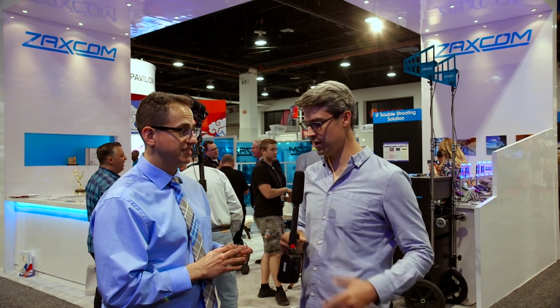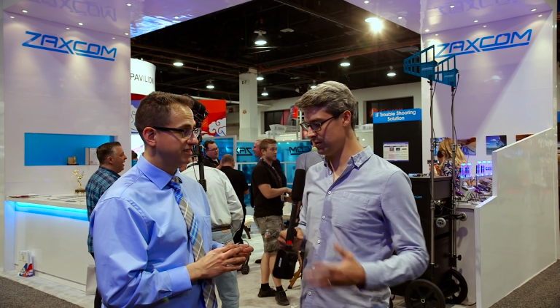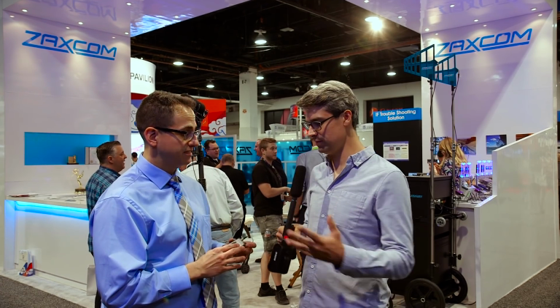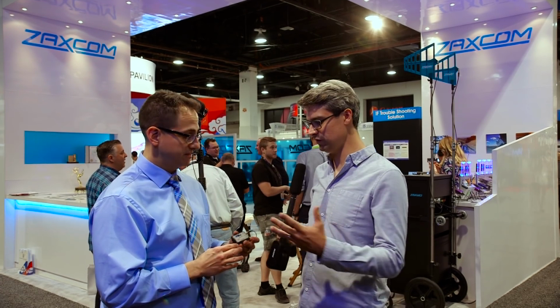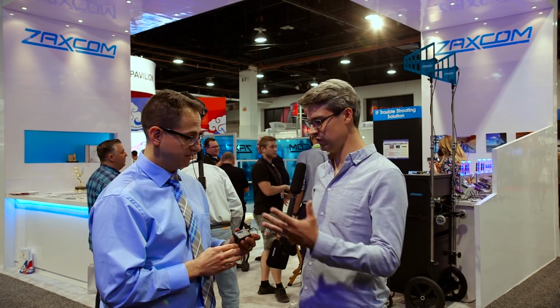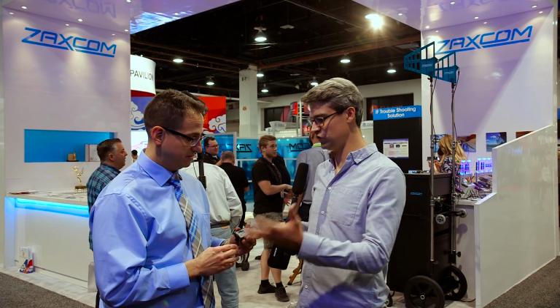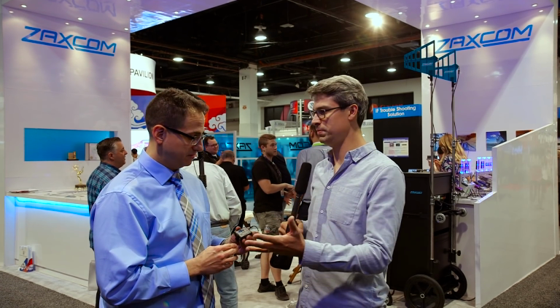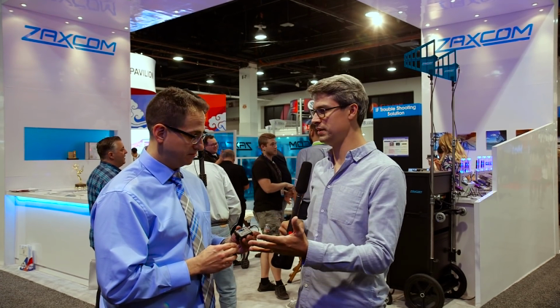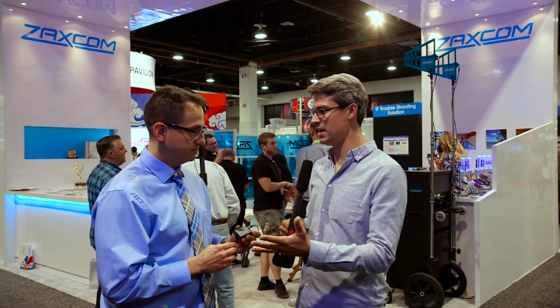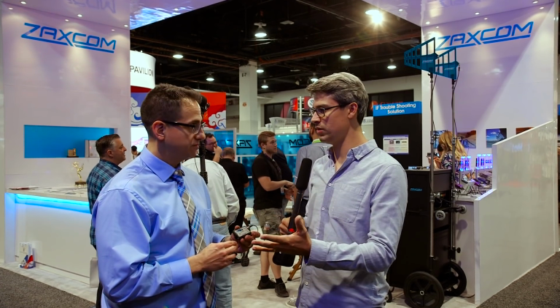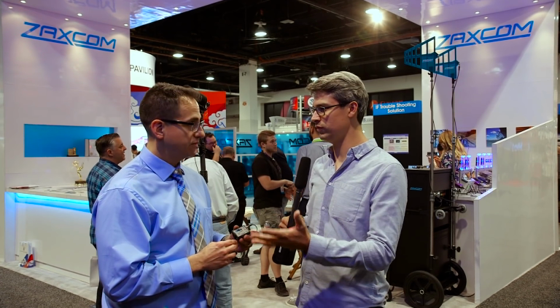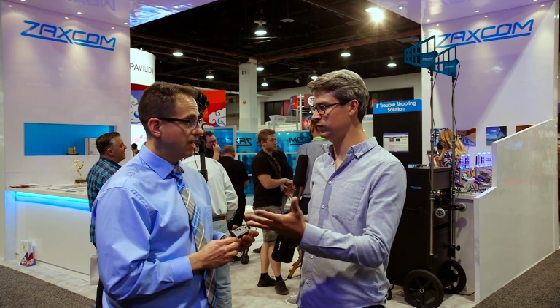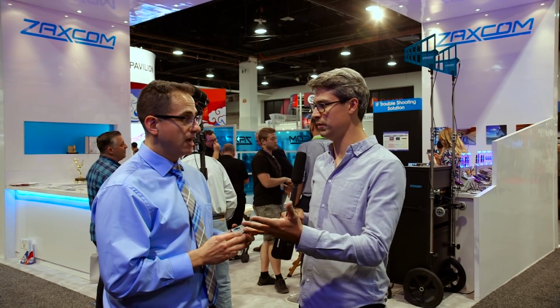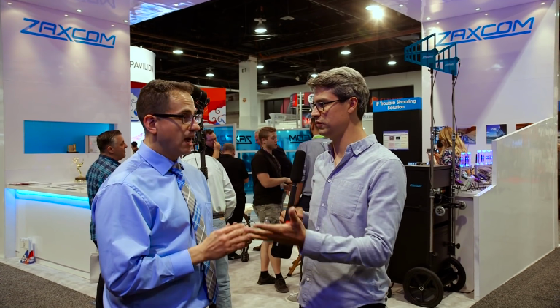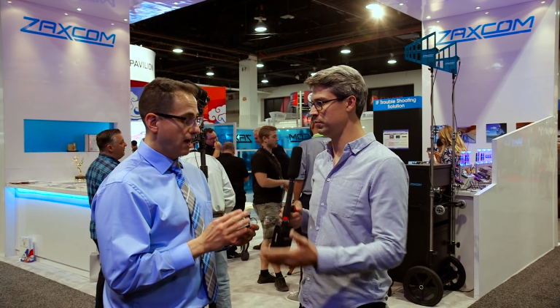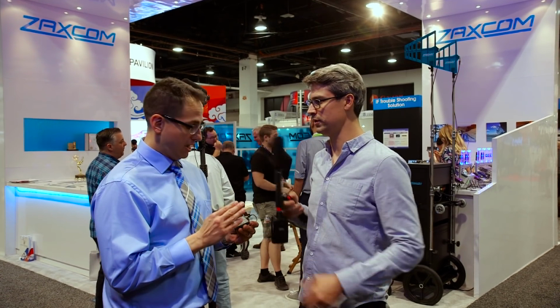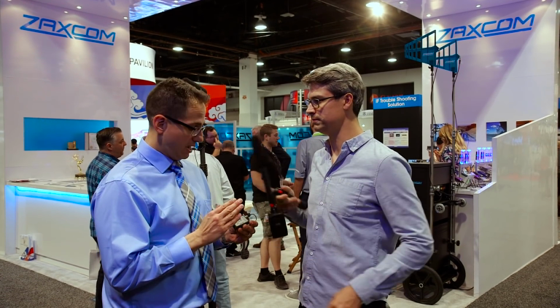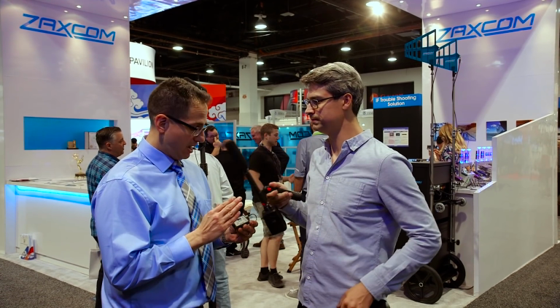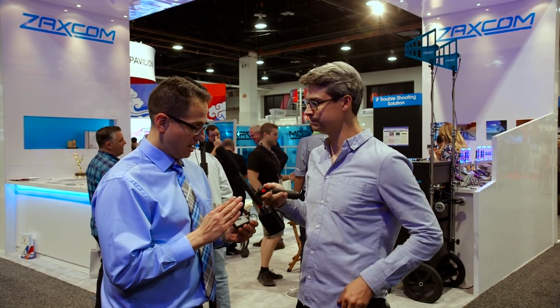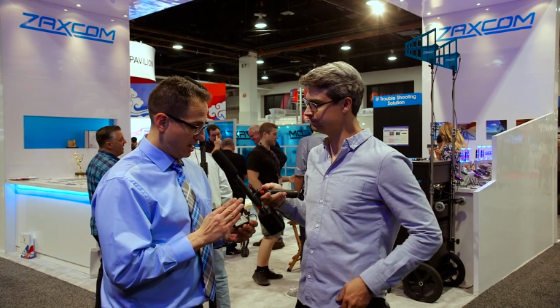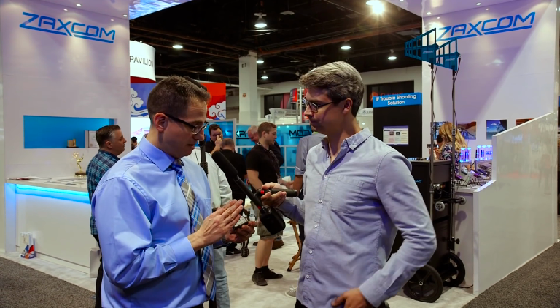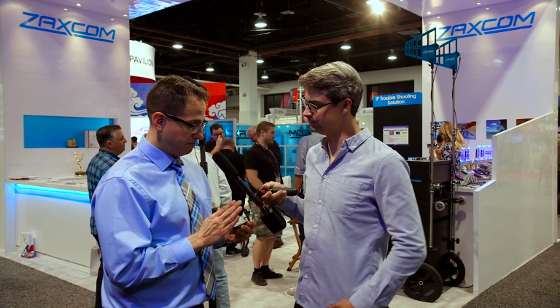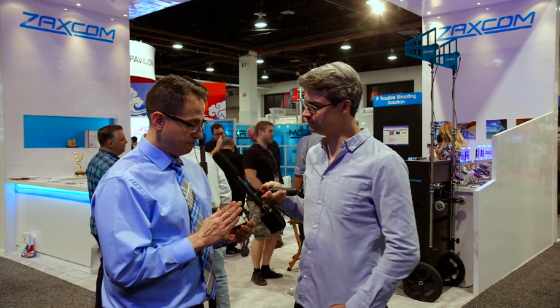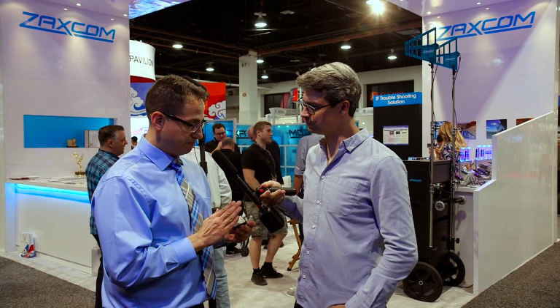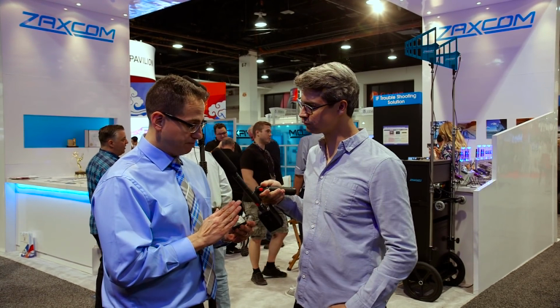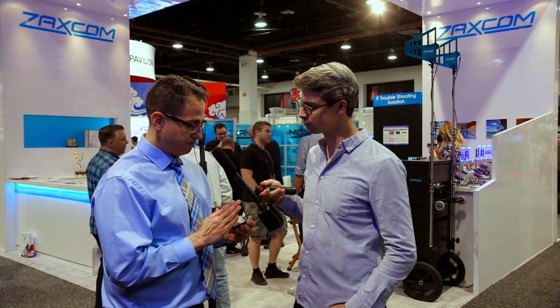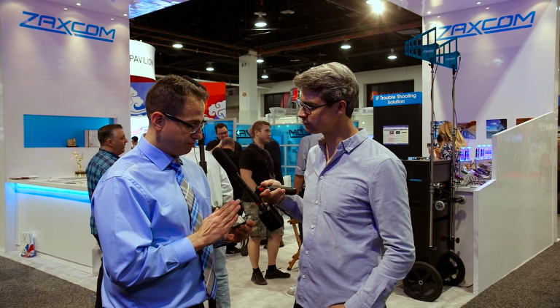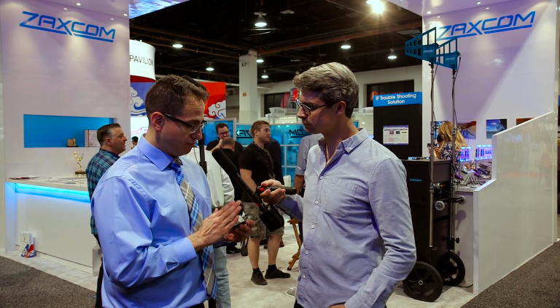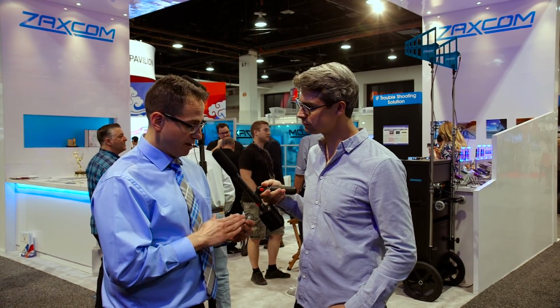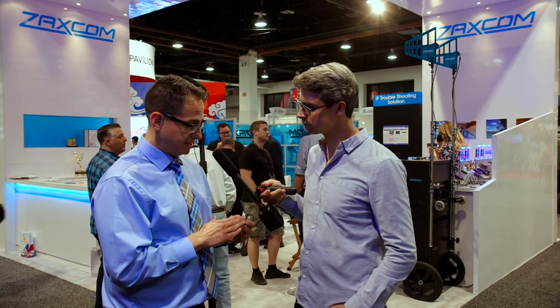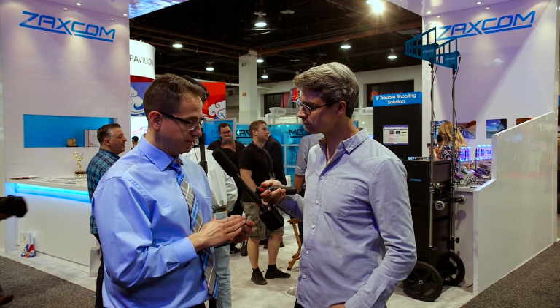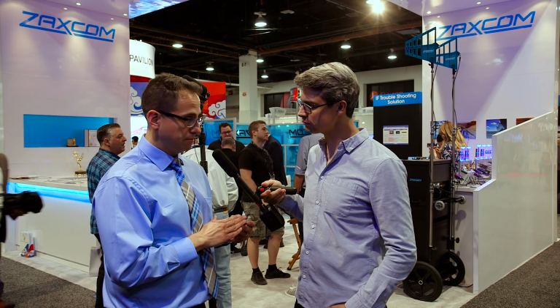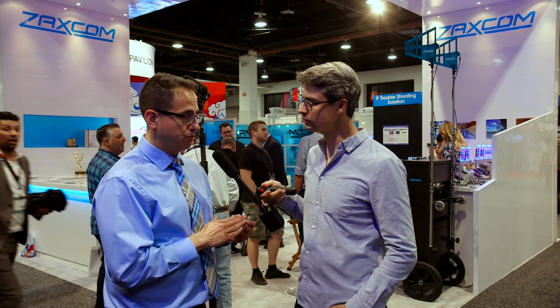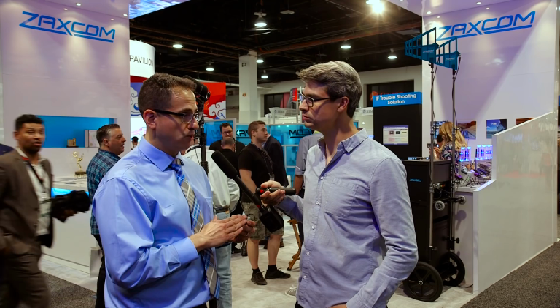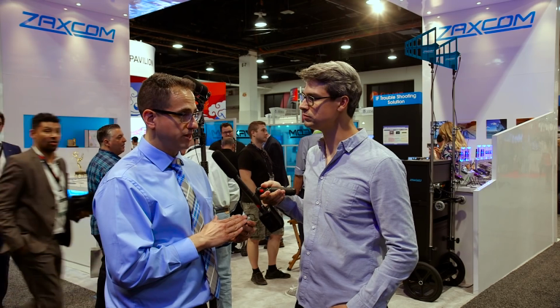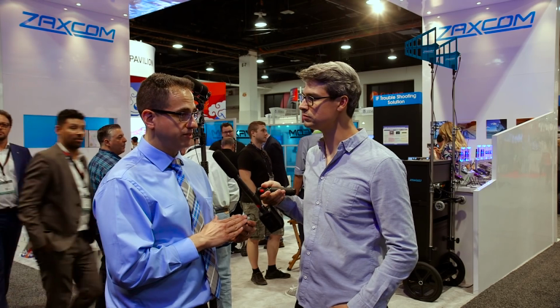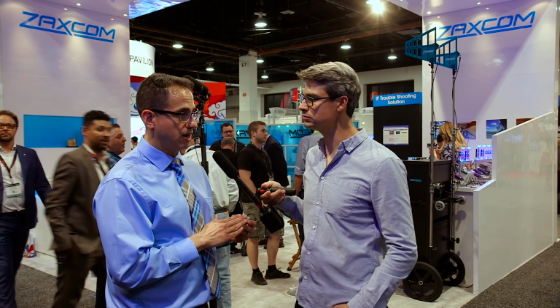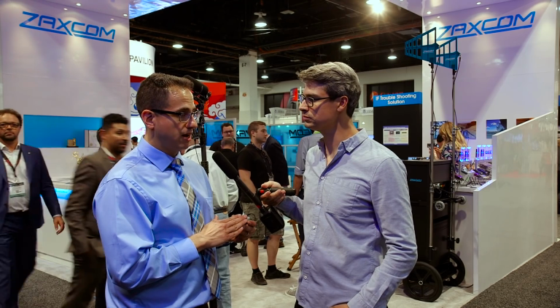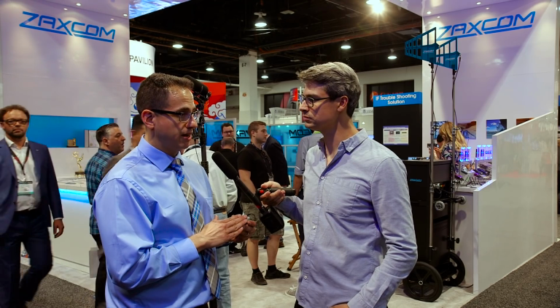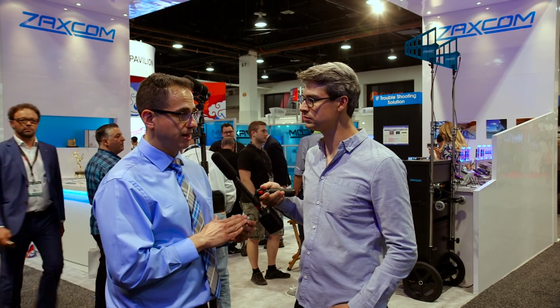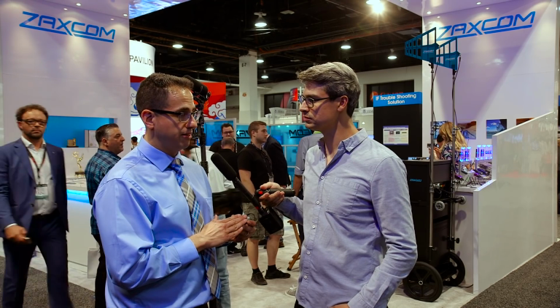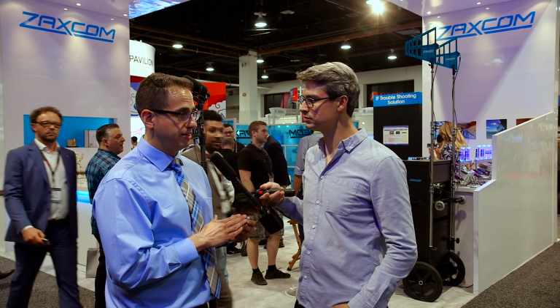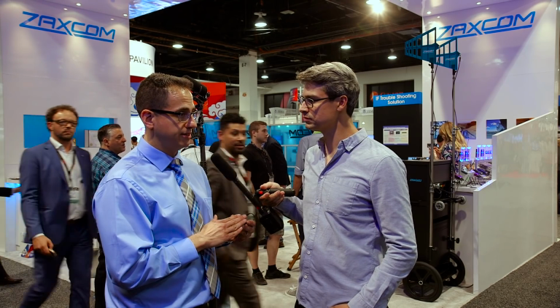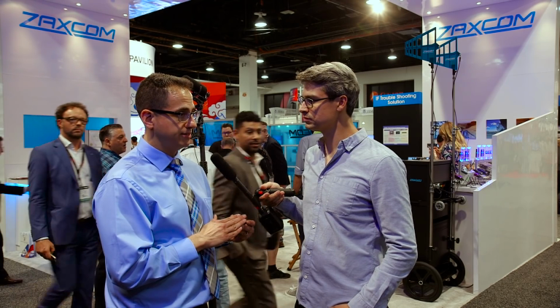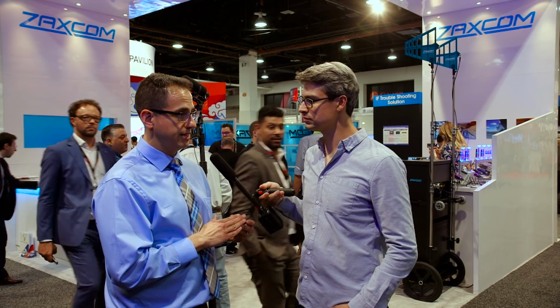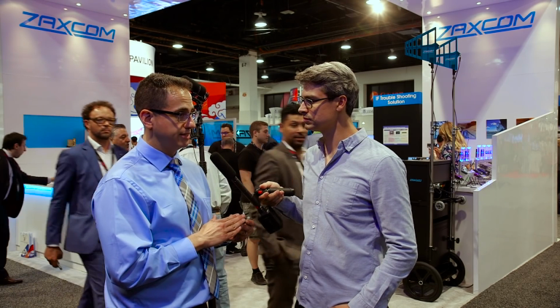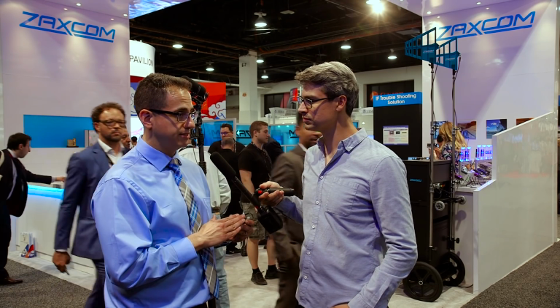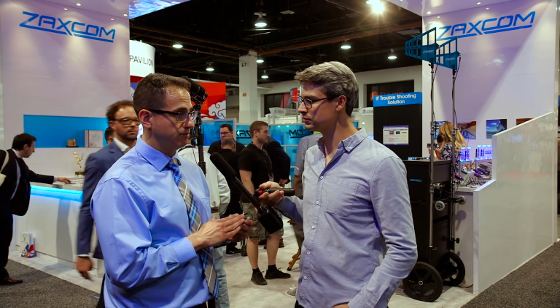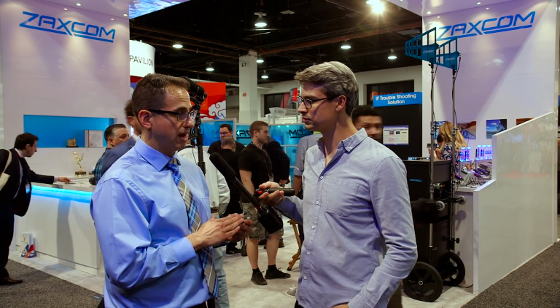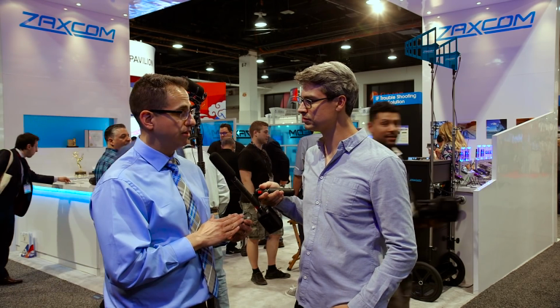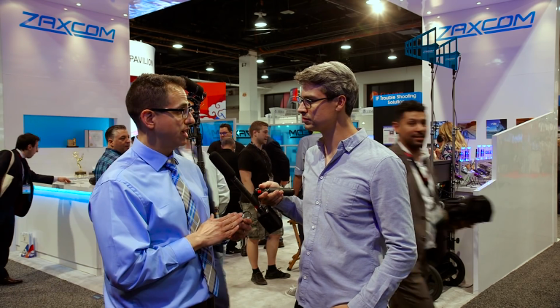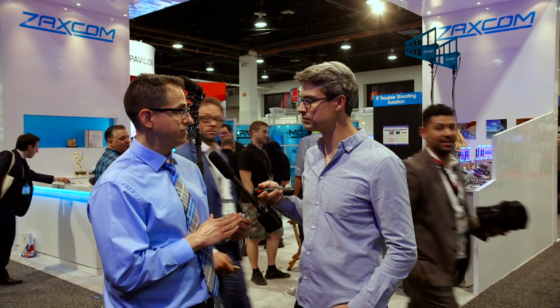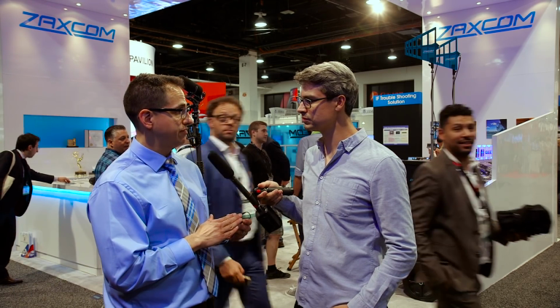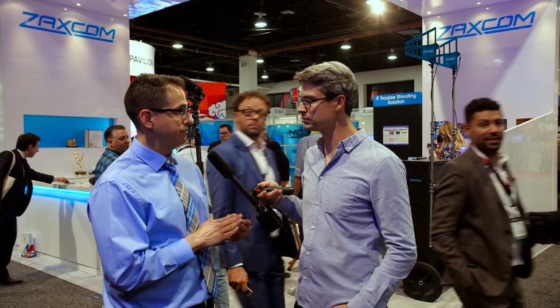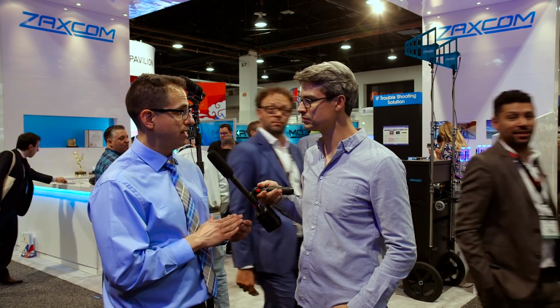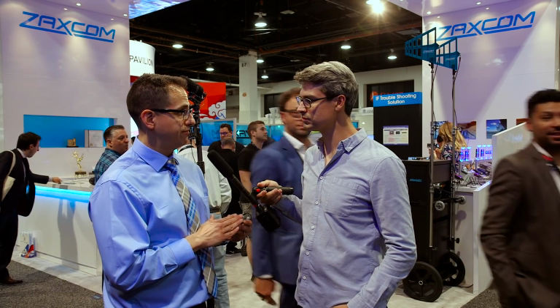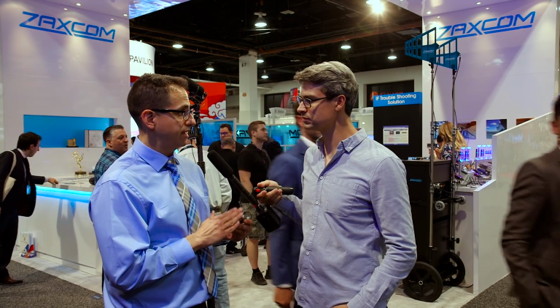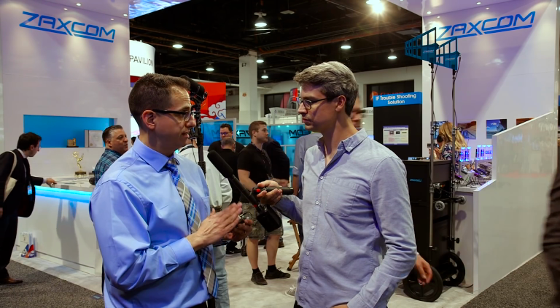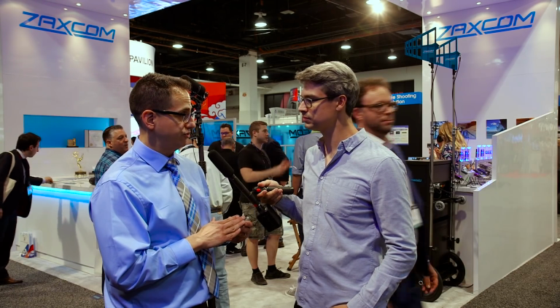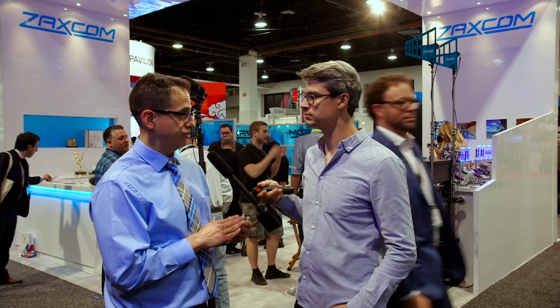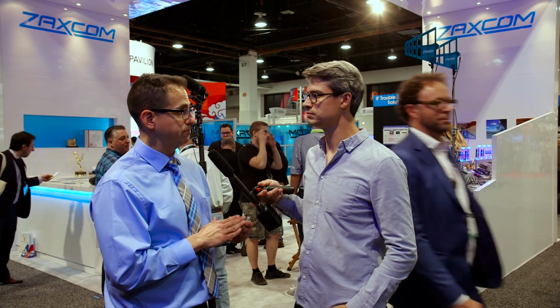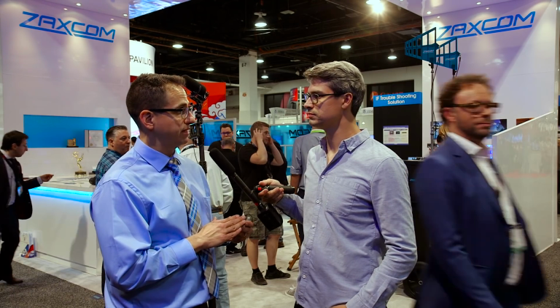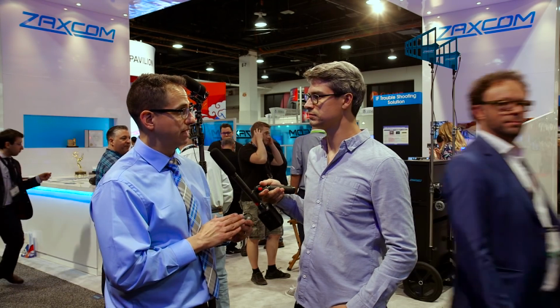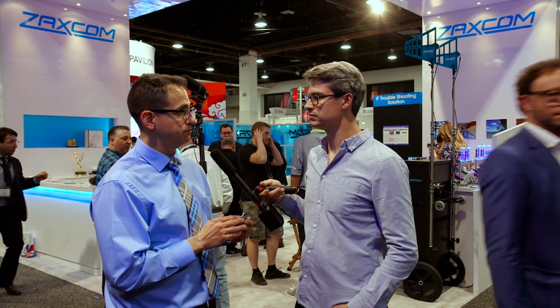Is it shipping now? What's the price point? Price point on this is around $975, and it is shipping now.